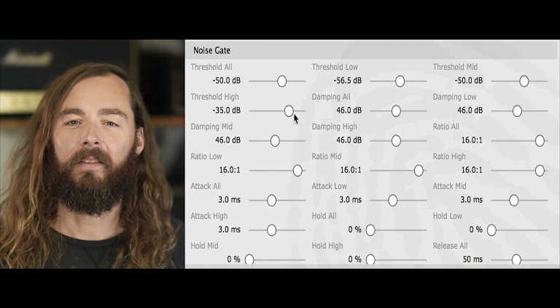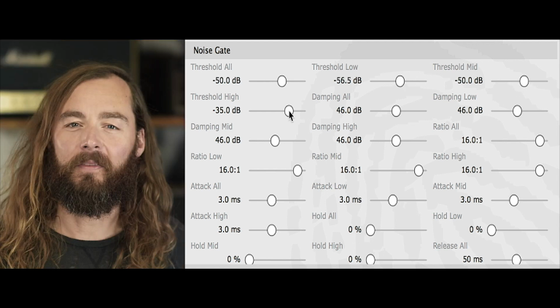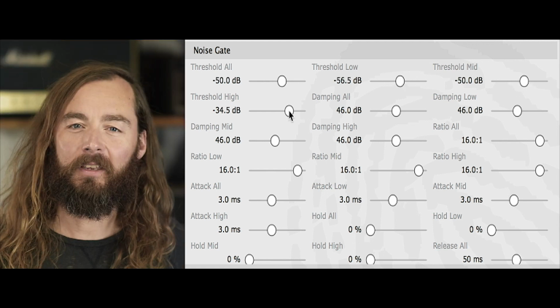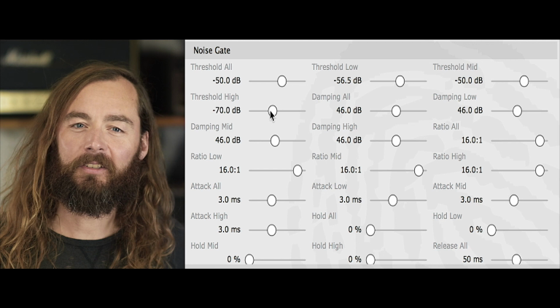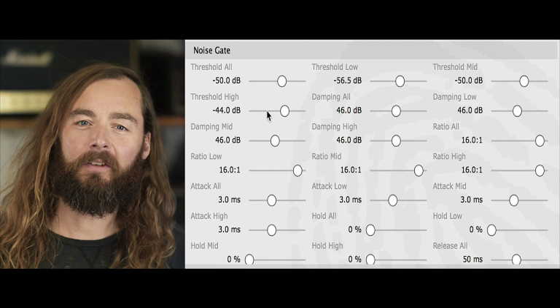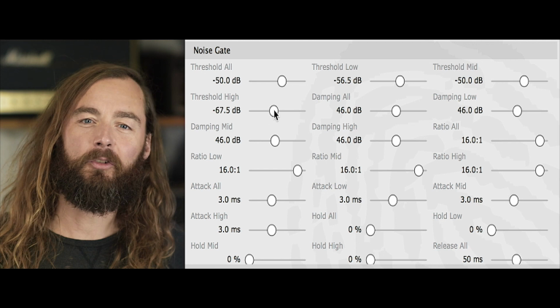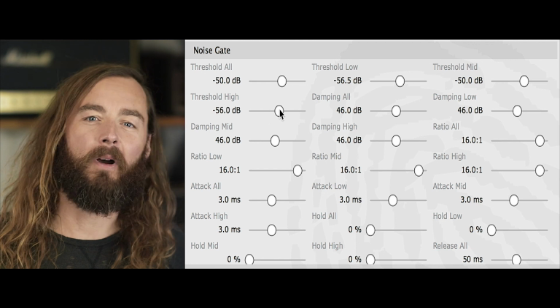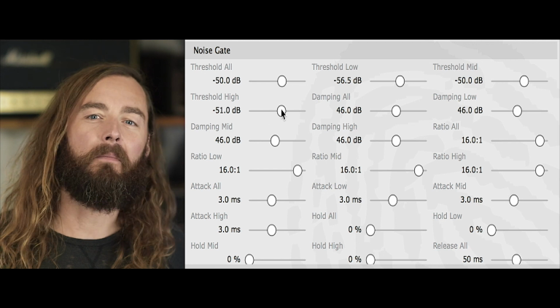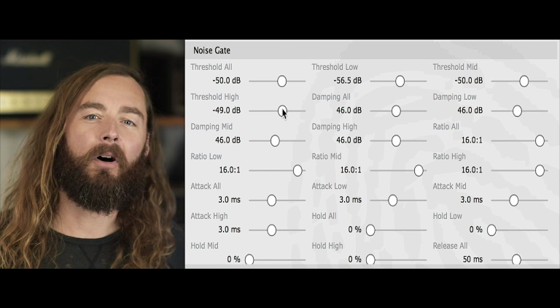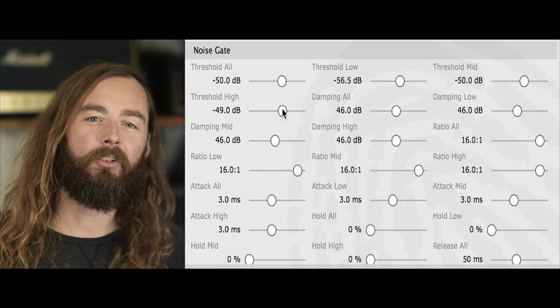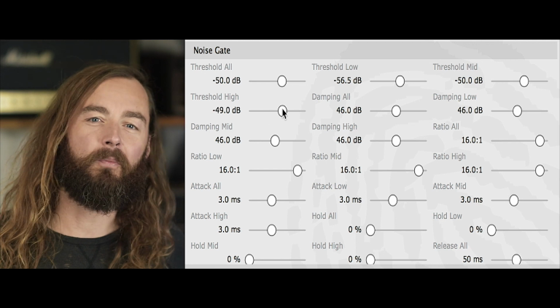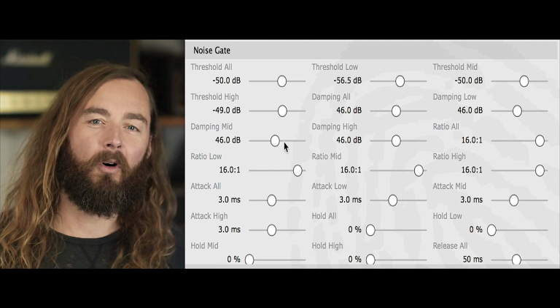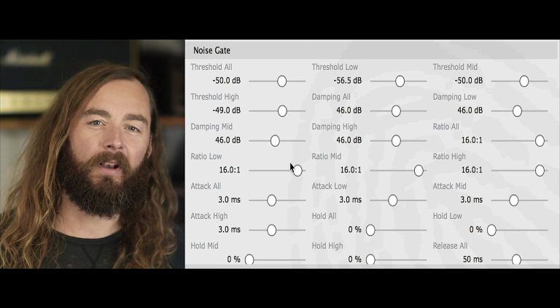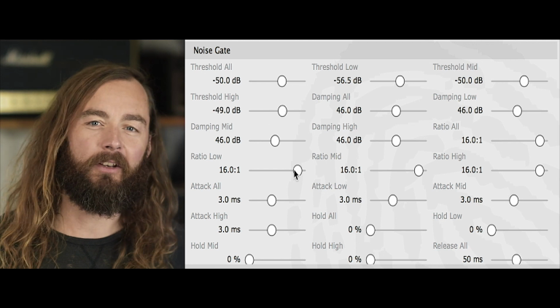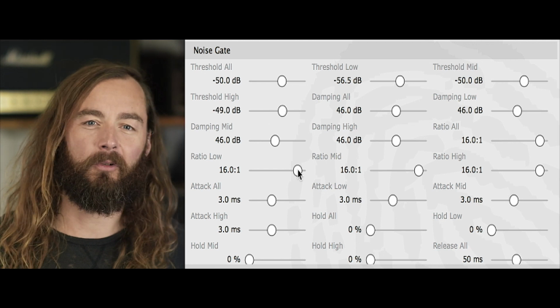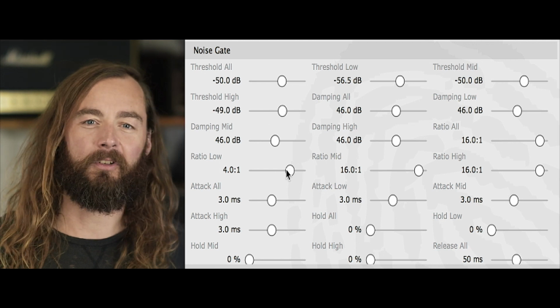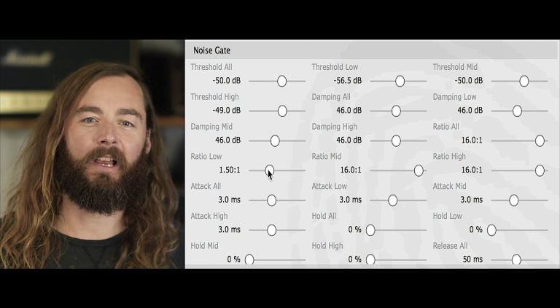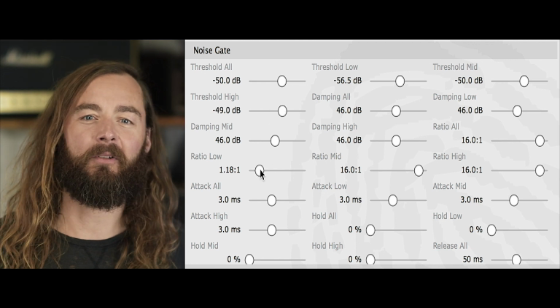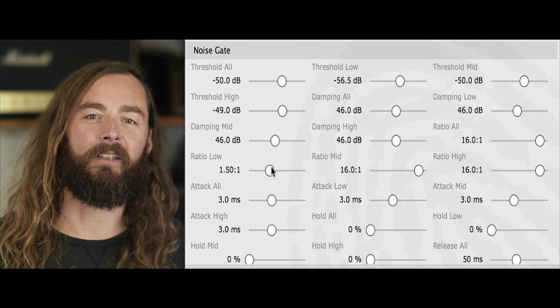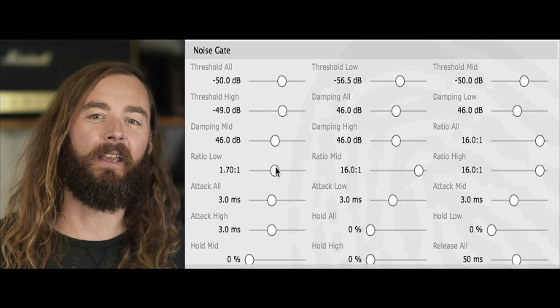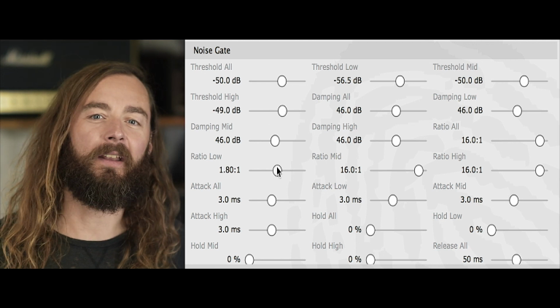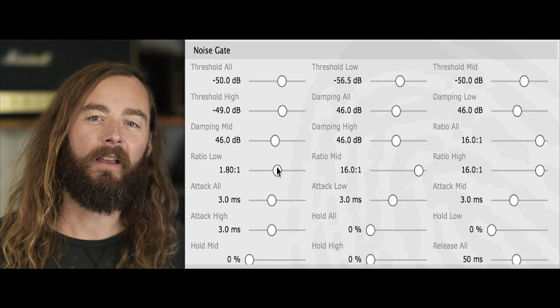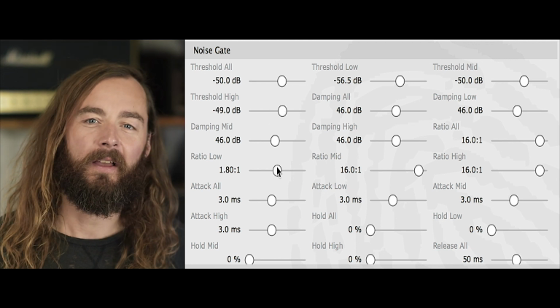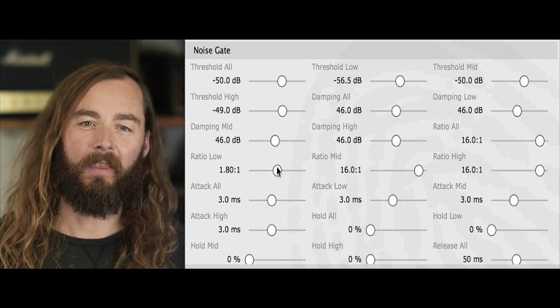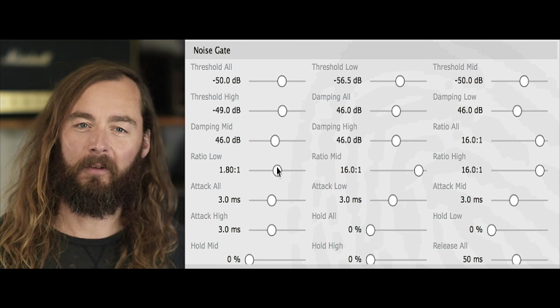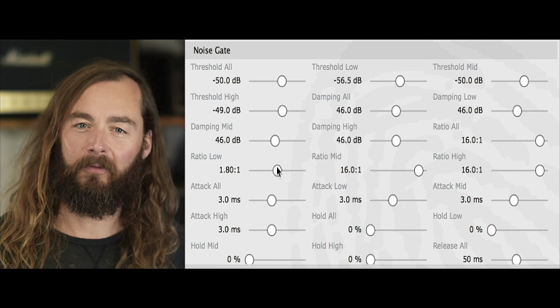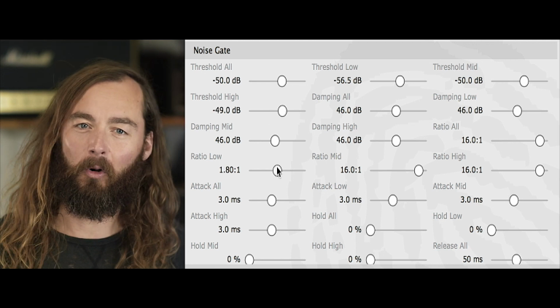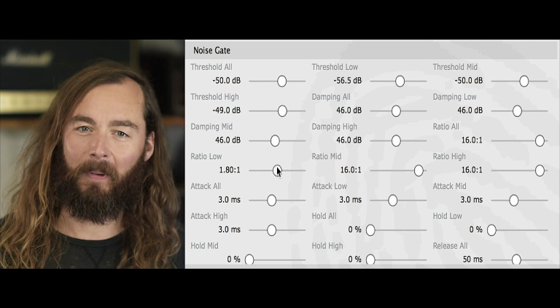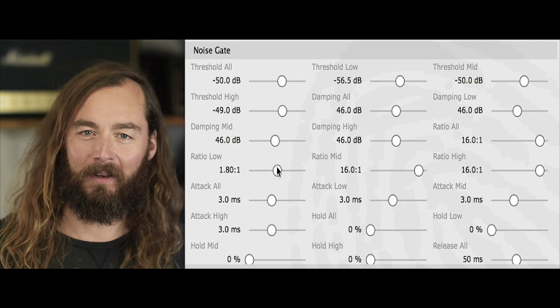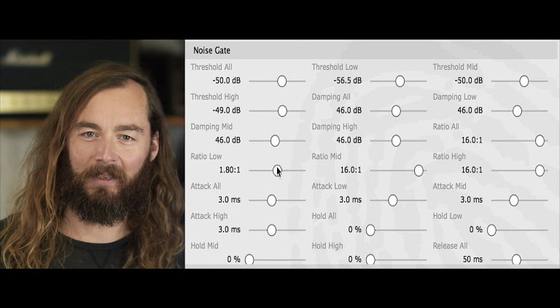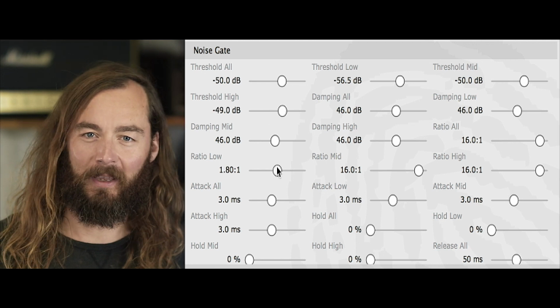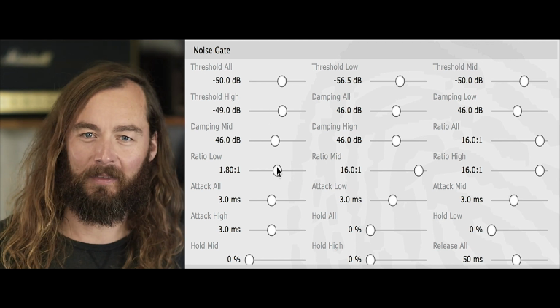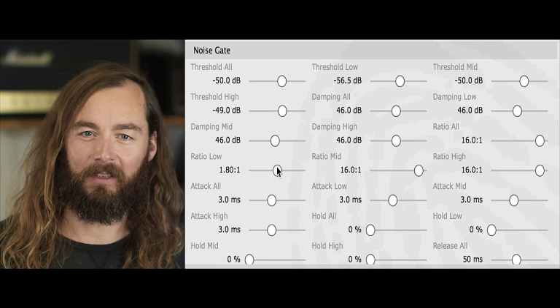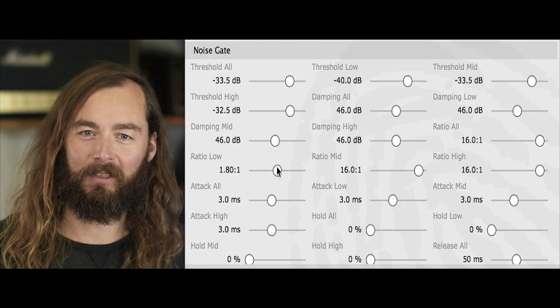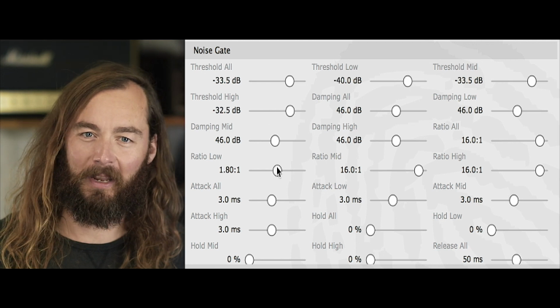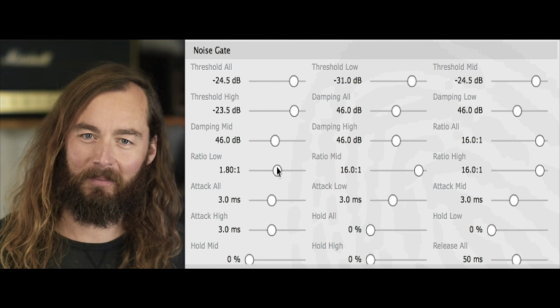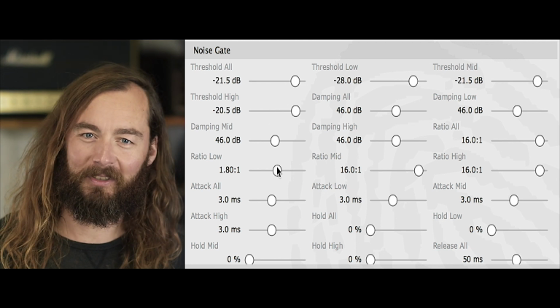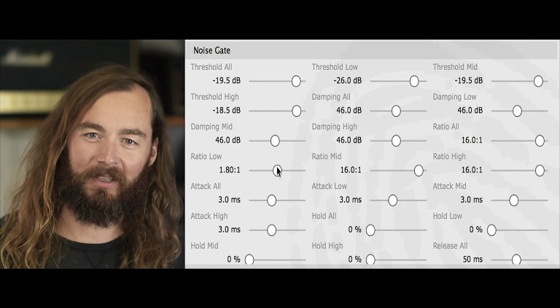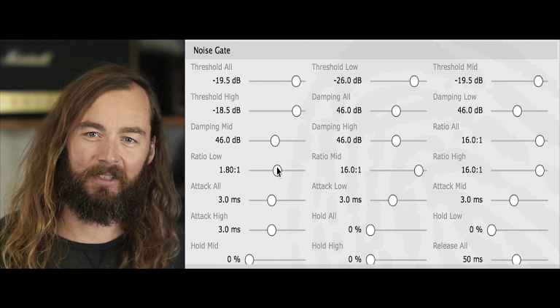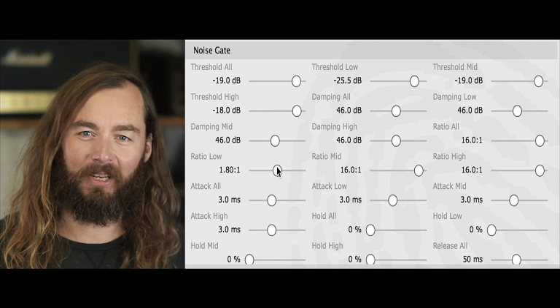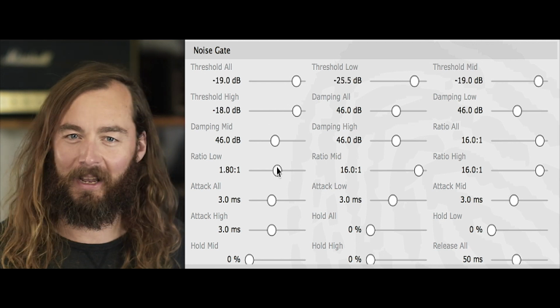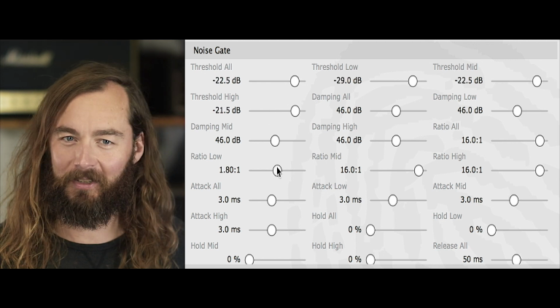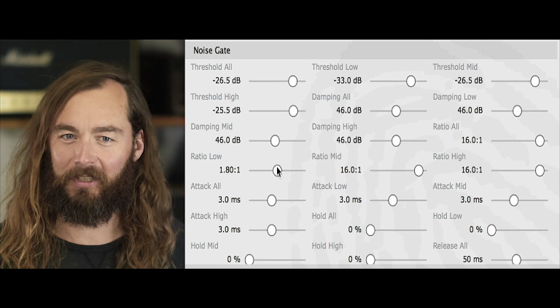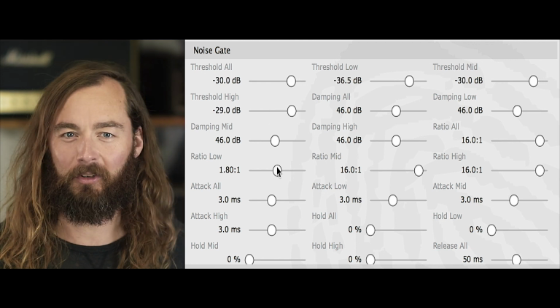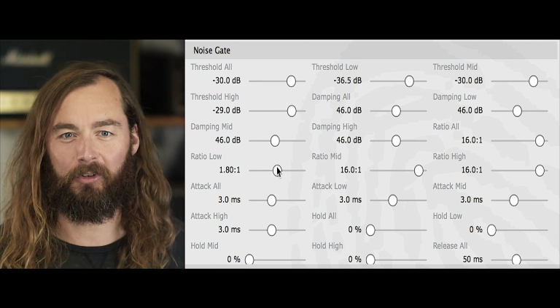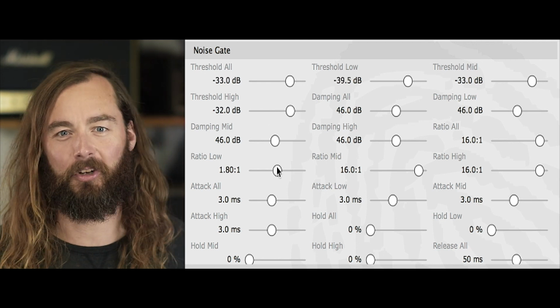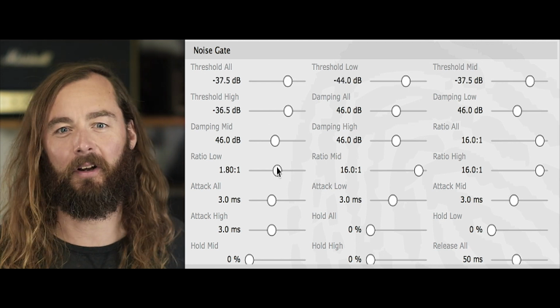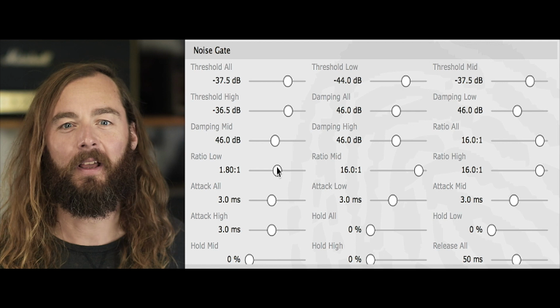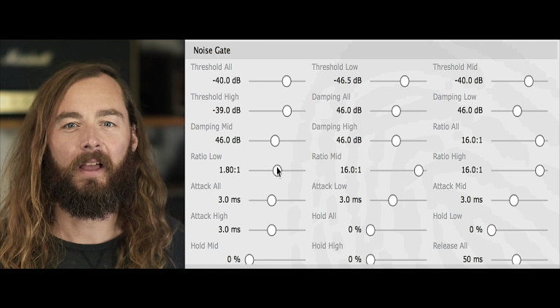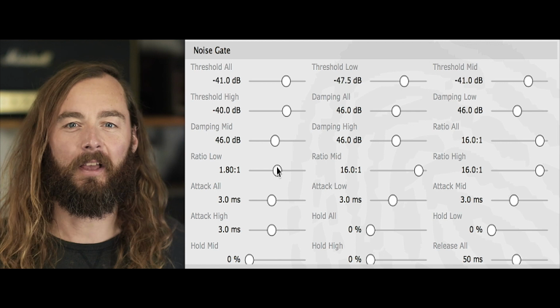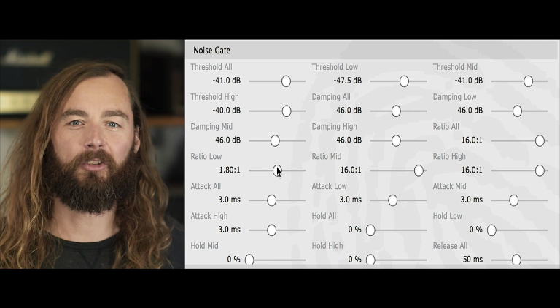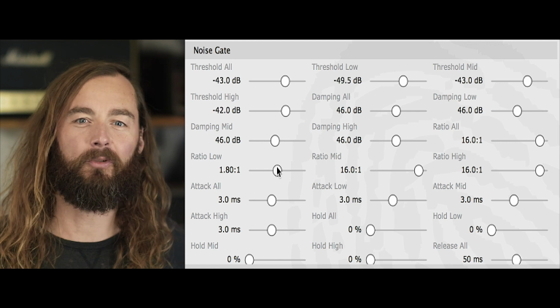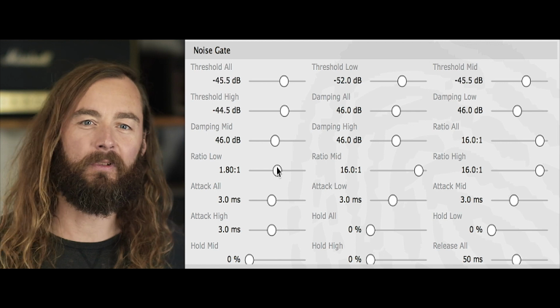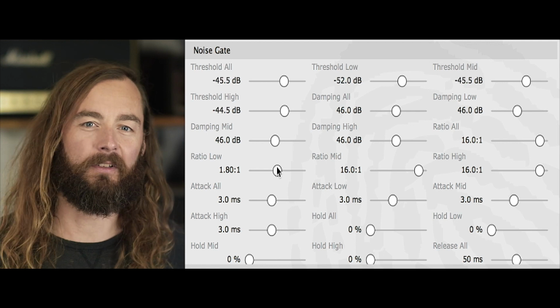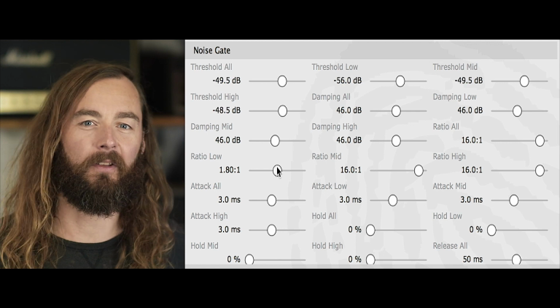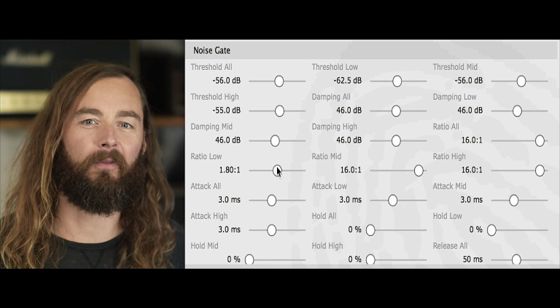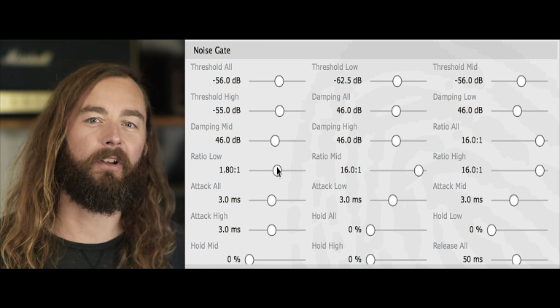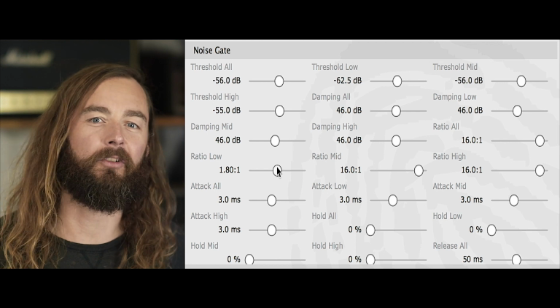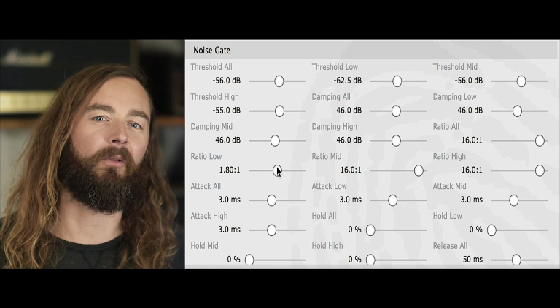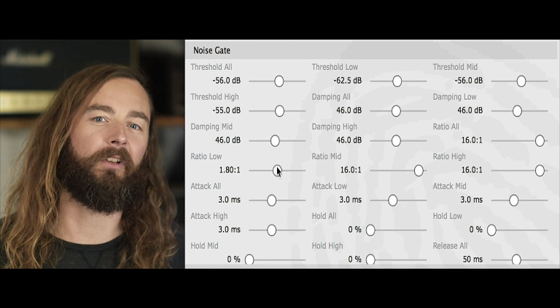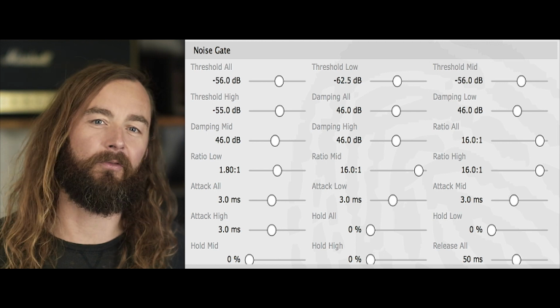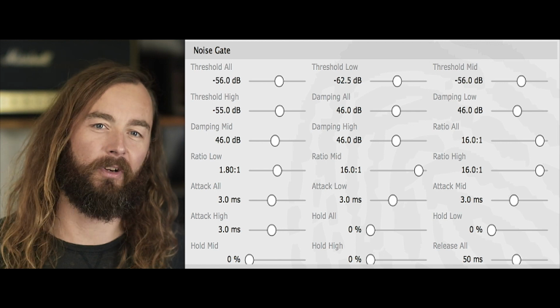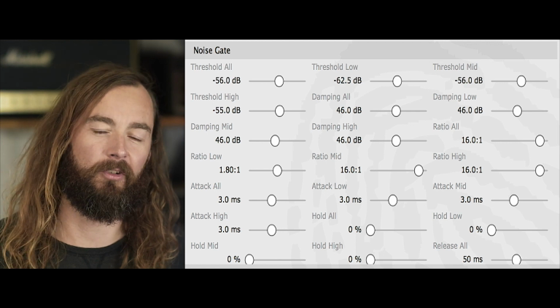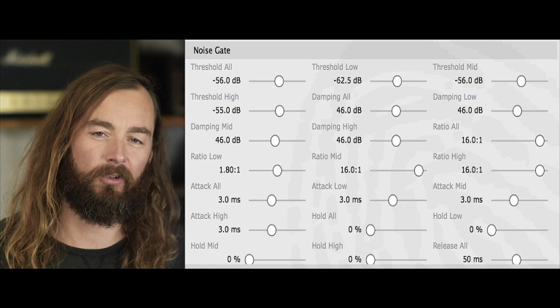This gives you a much more natural sounding gate than a full-band gate that slams the entire signal shut as soon as the threshold is reached.